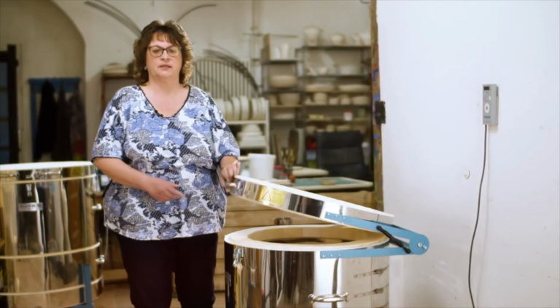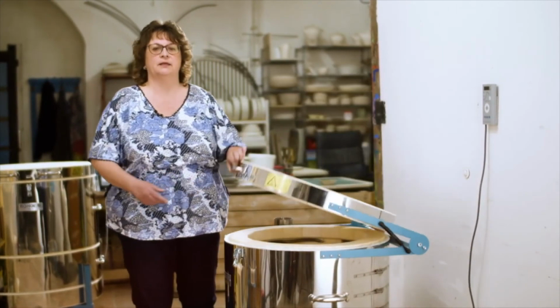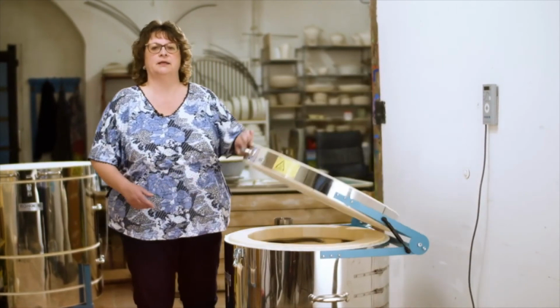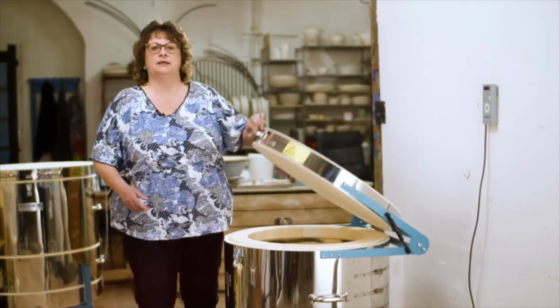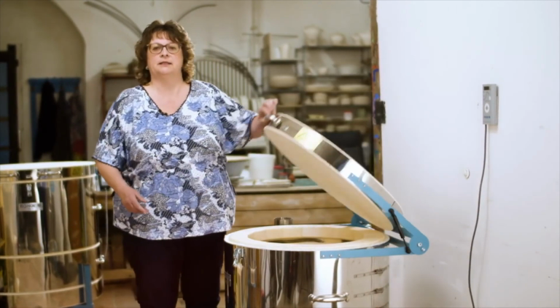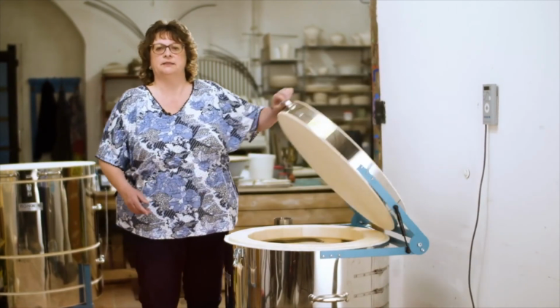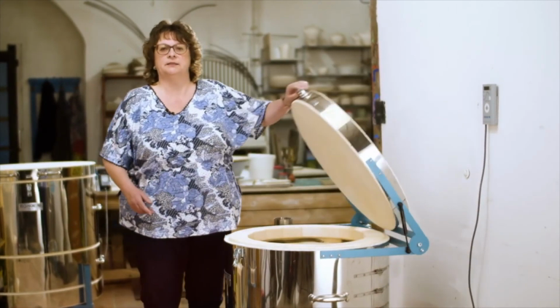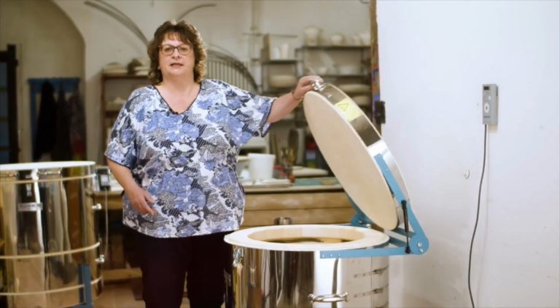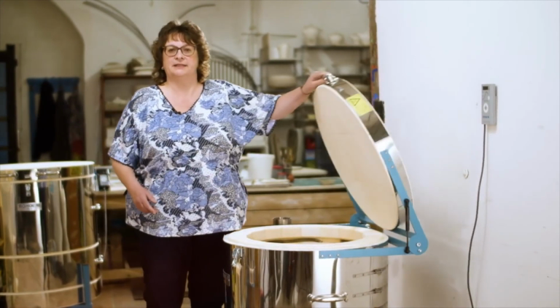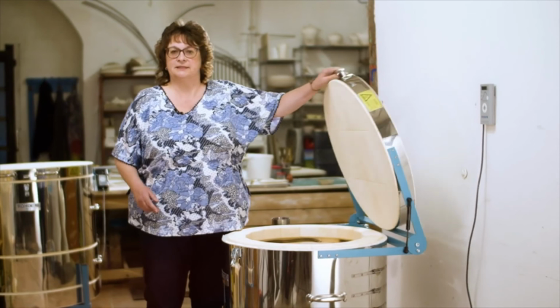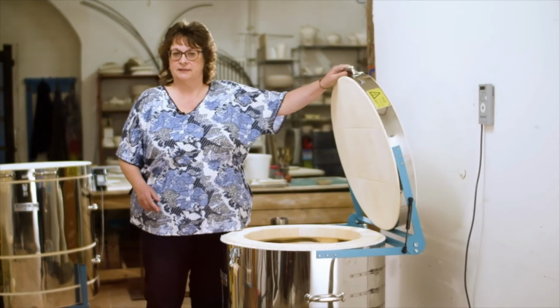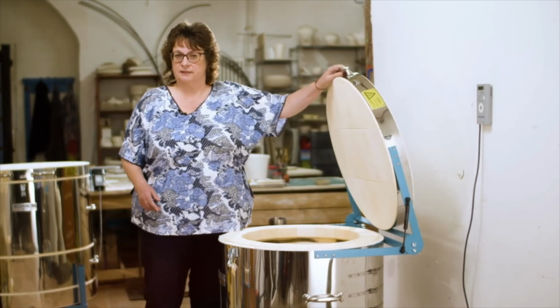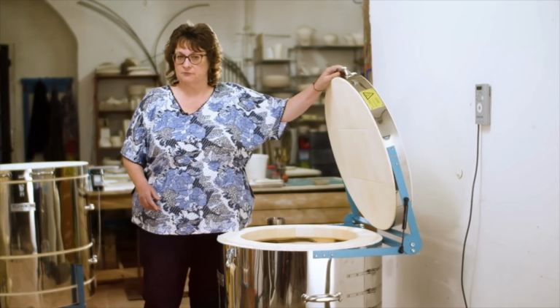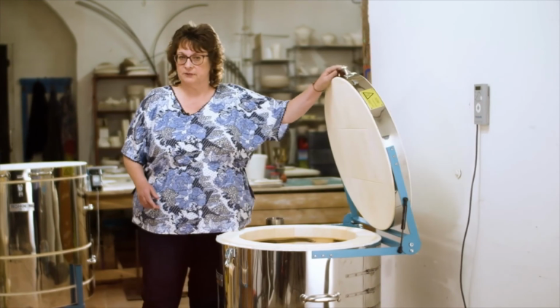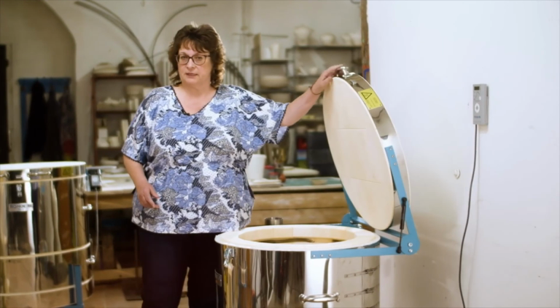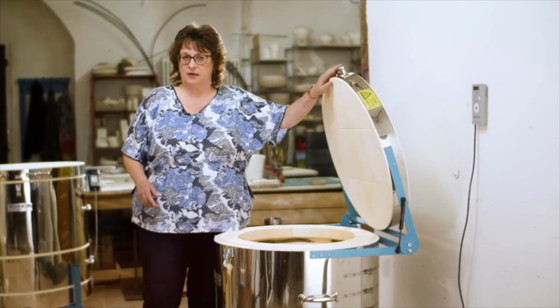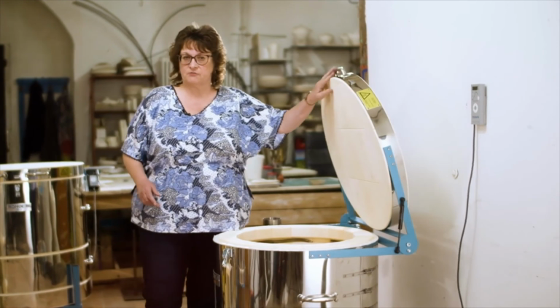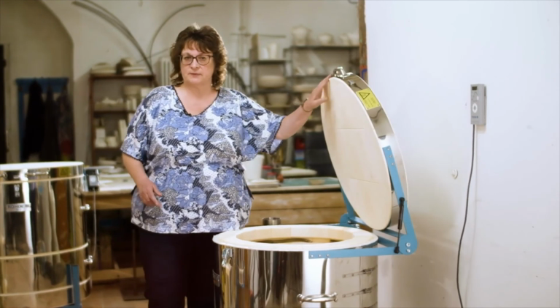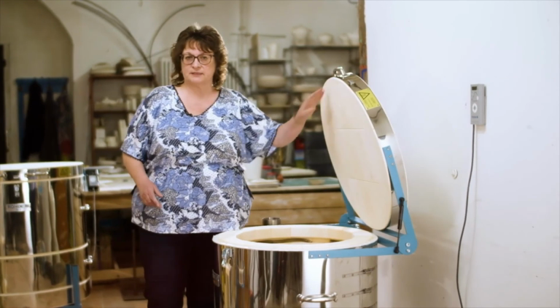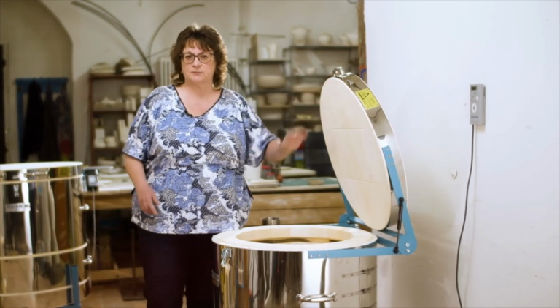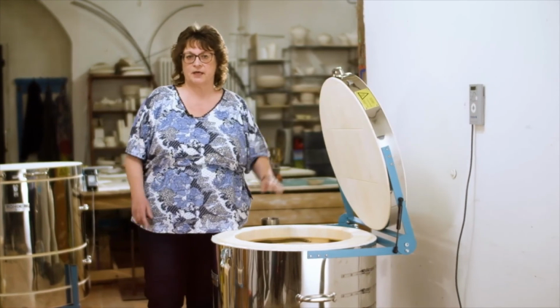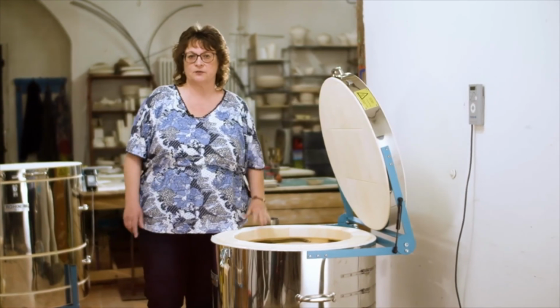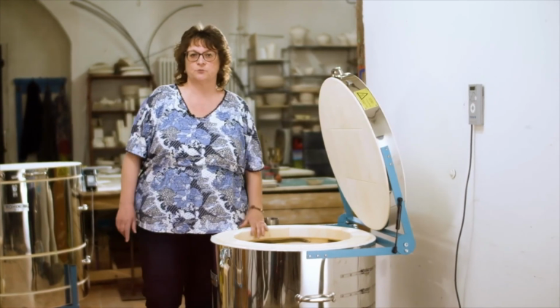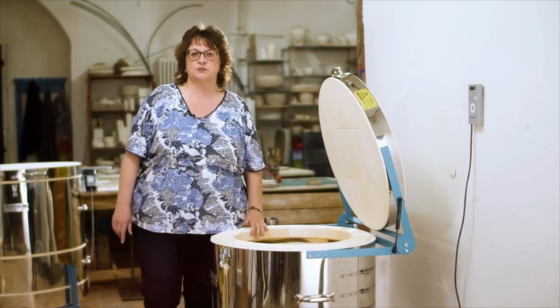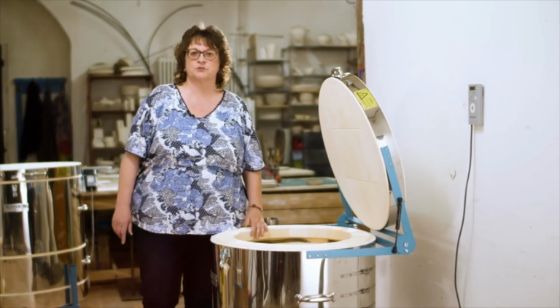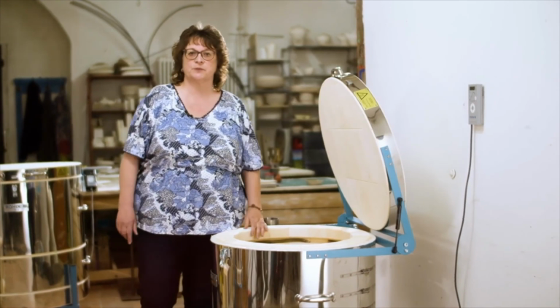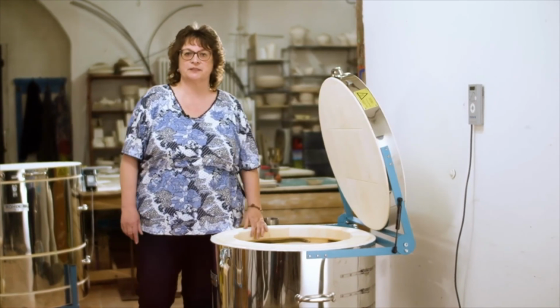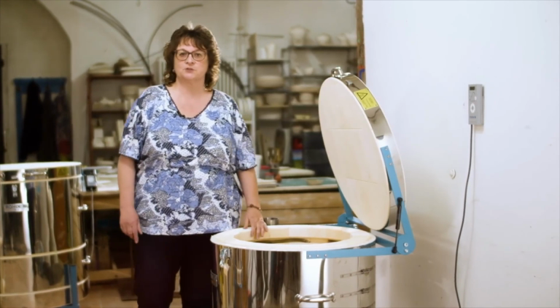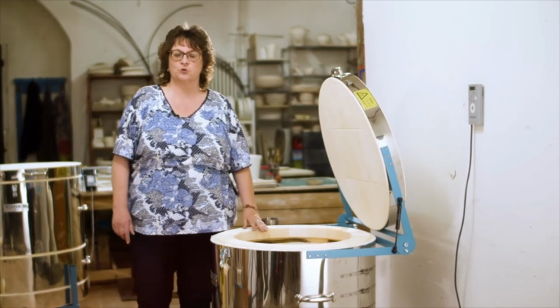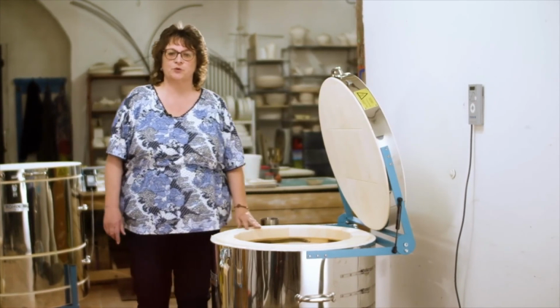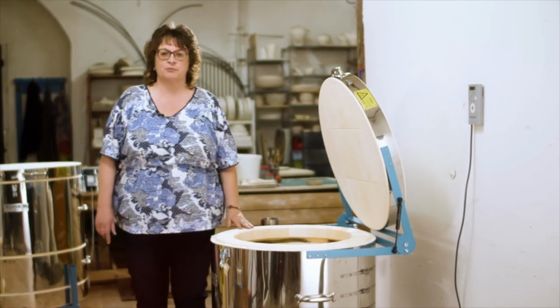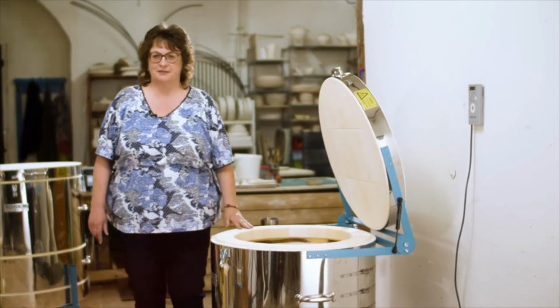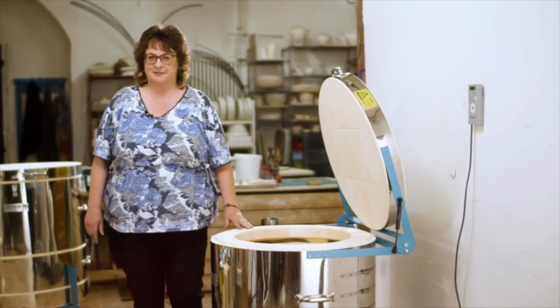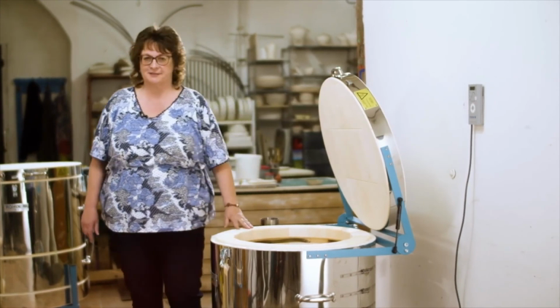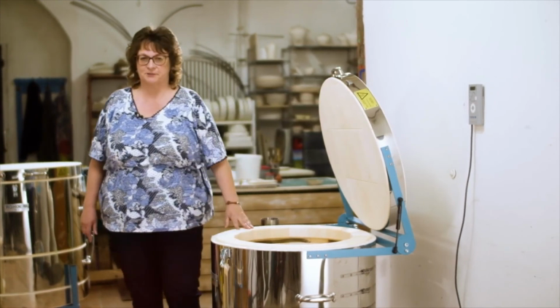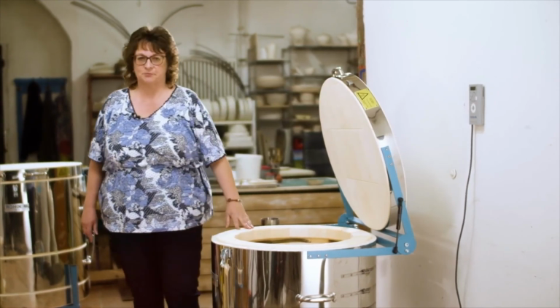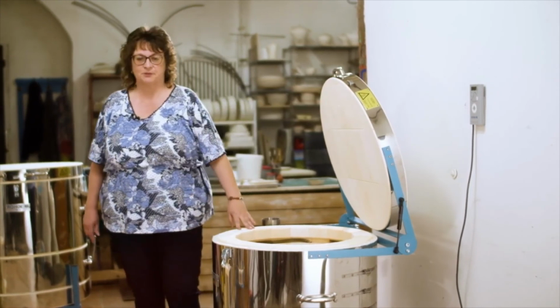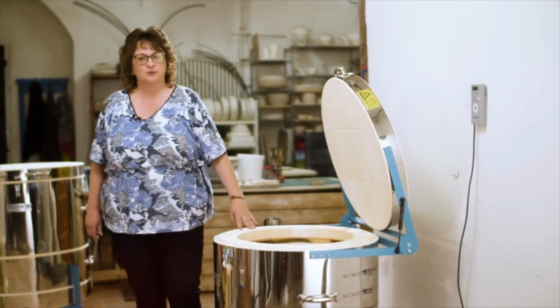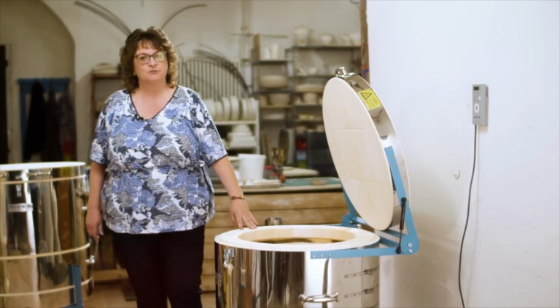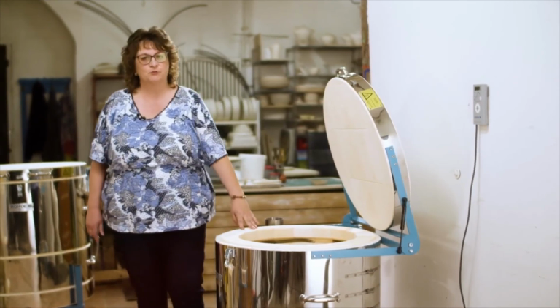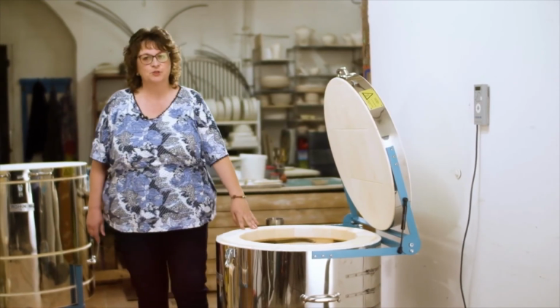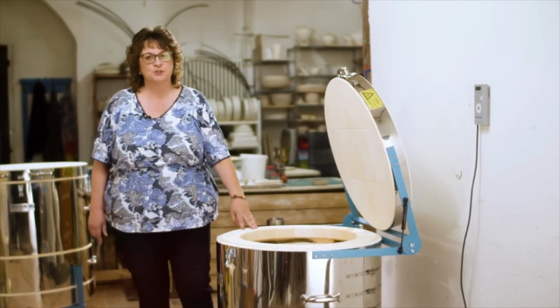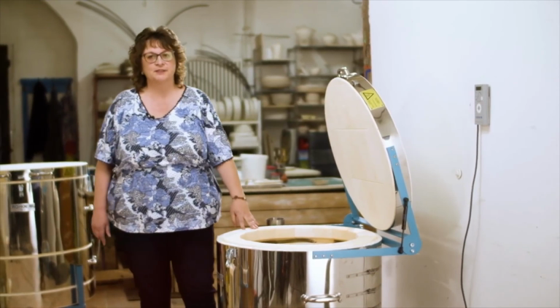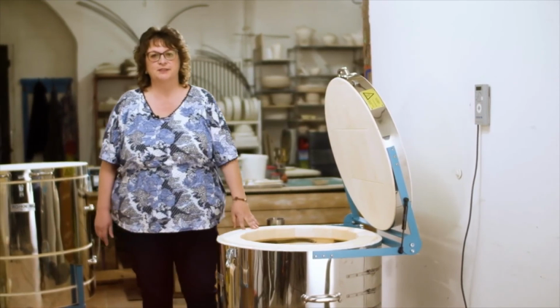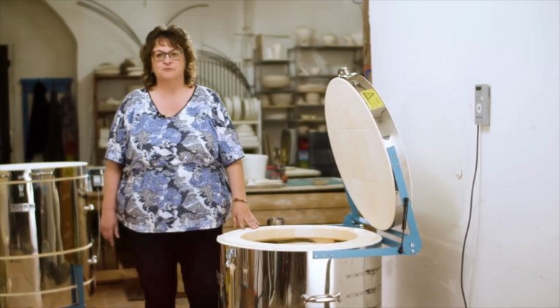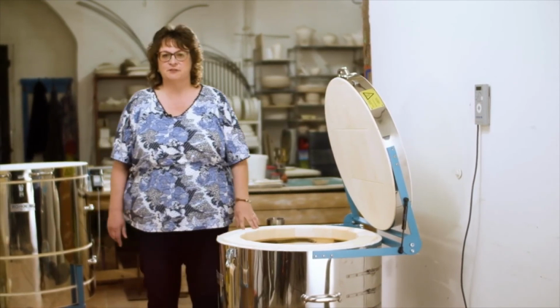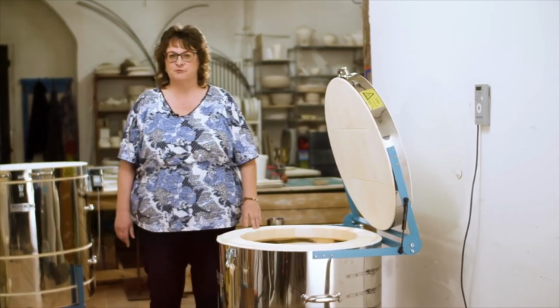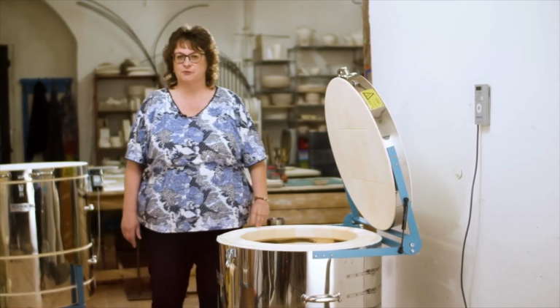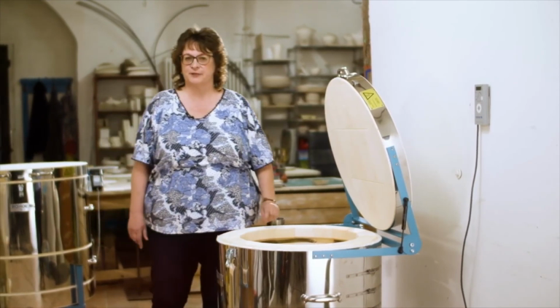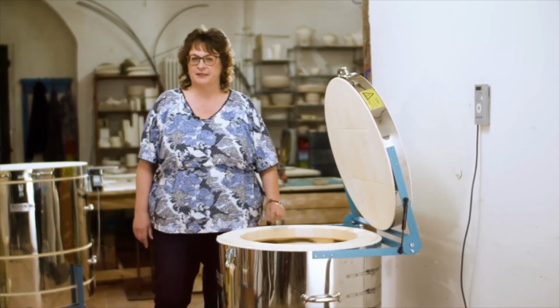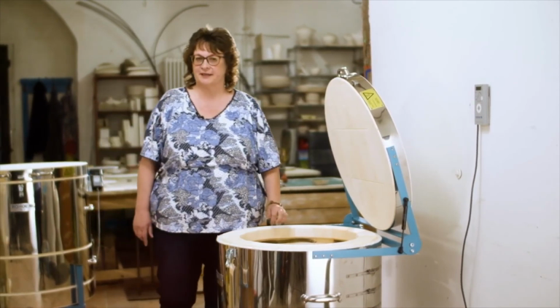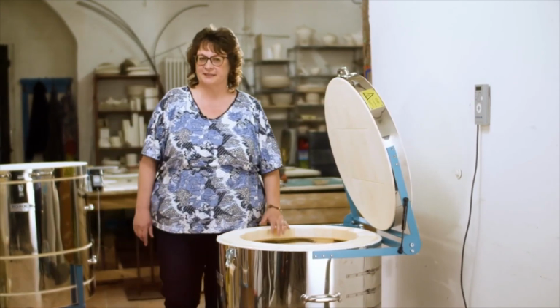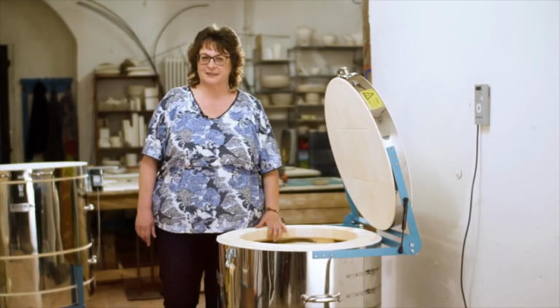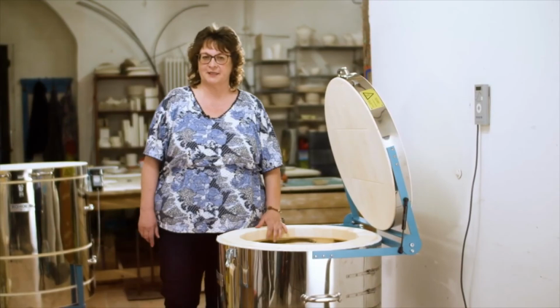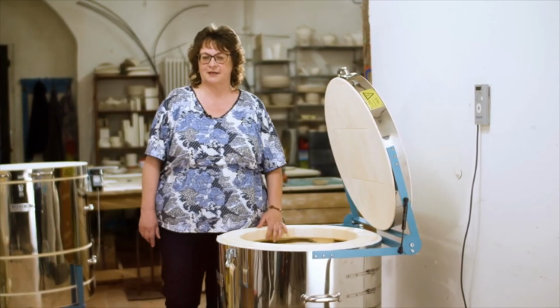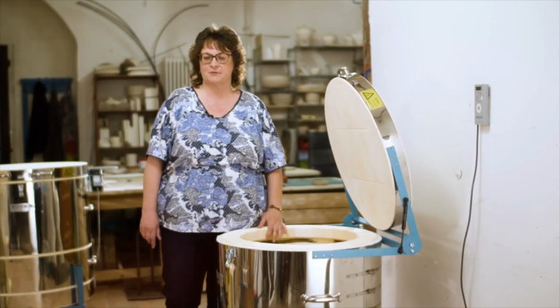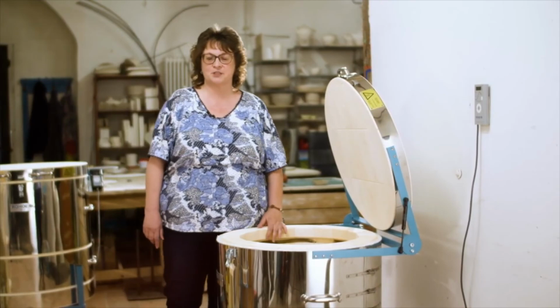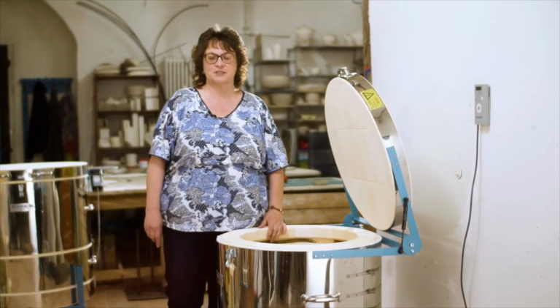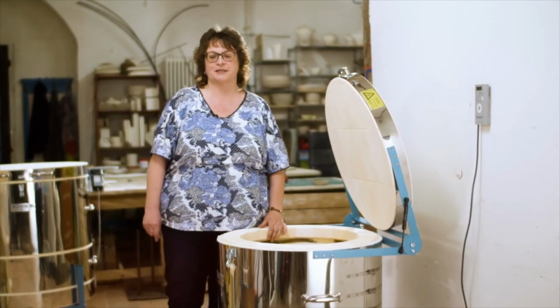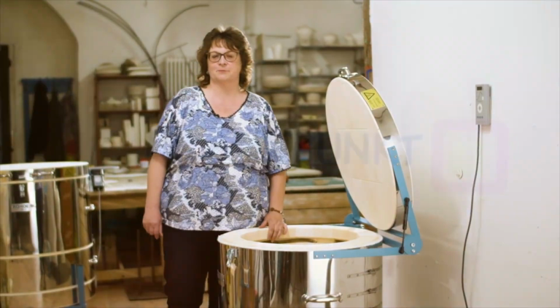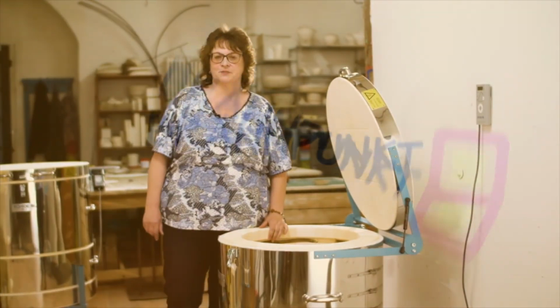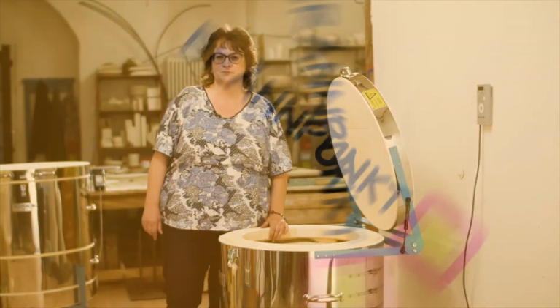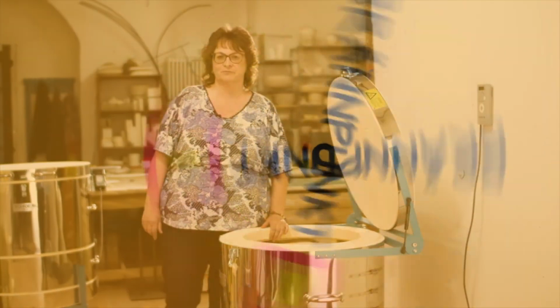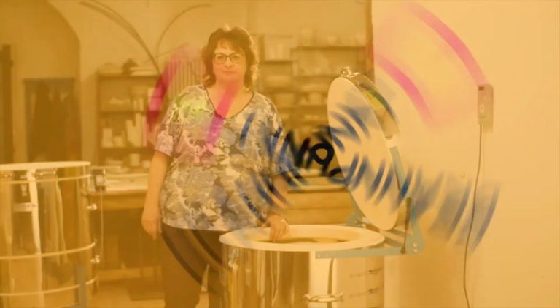Thank you very much for watching. We hope to see you again for the next Roda practical tip video. Enjoy your ceramic results!